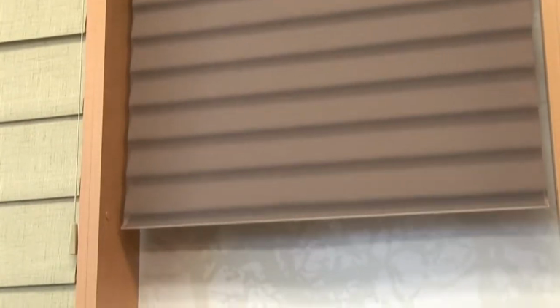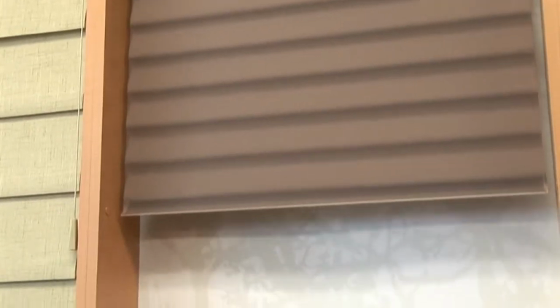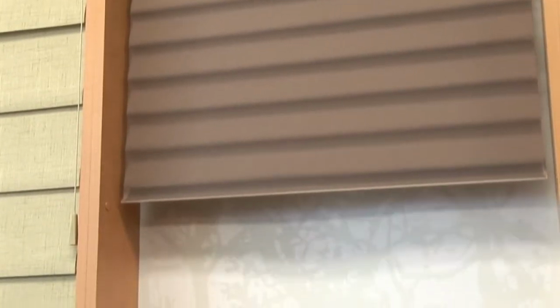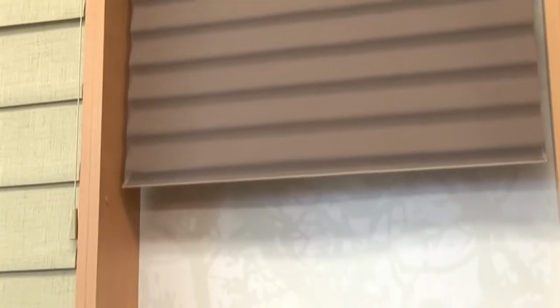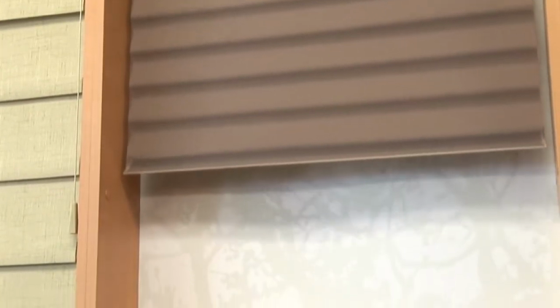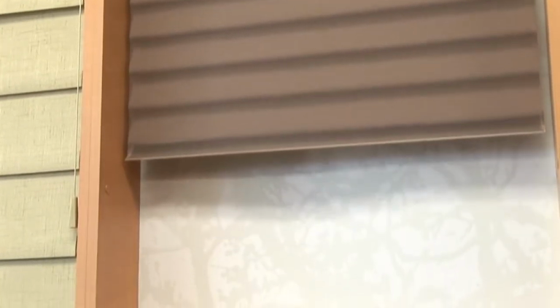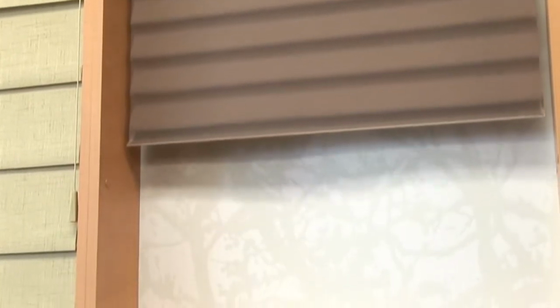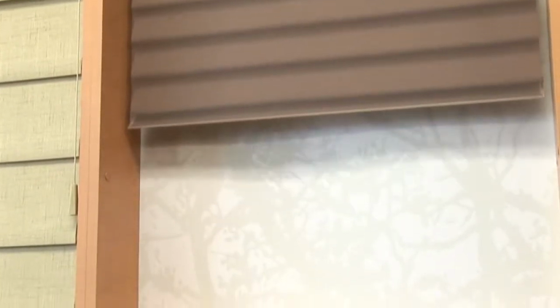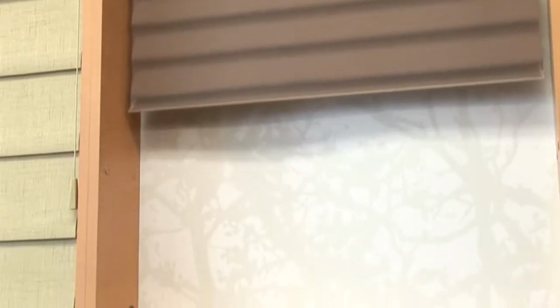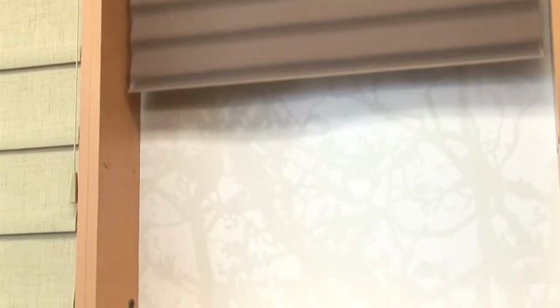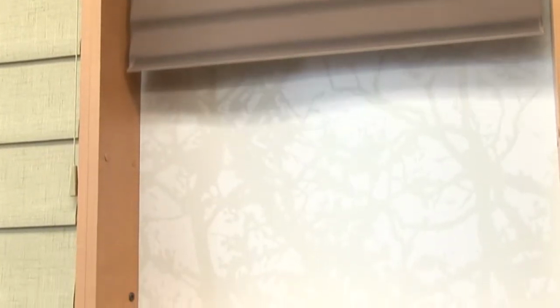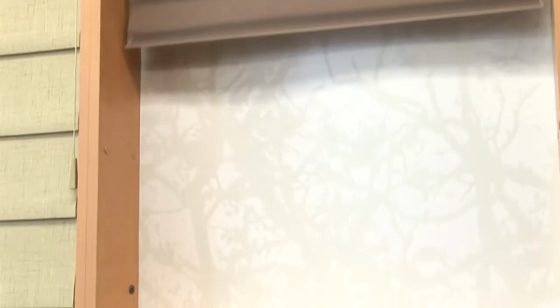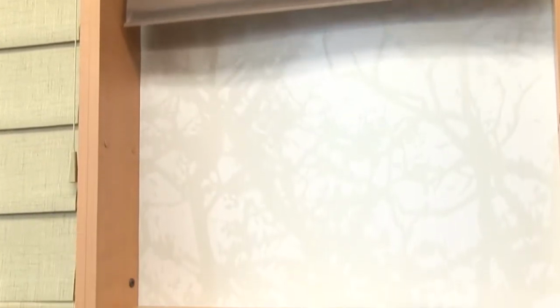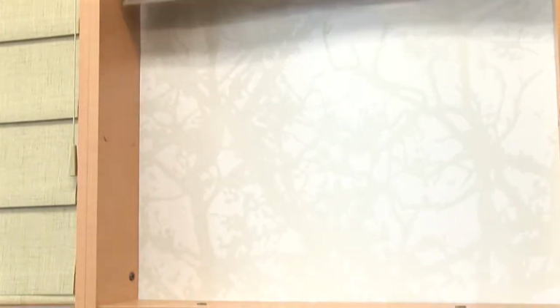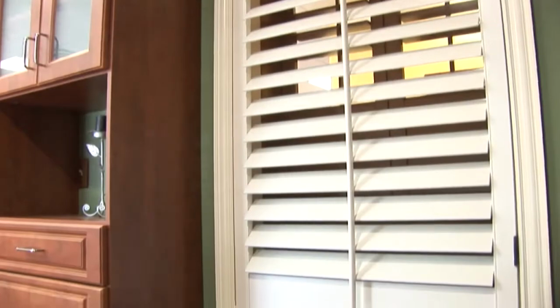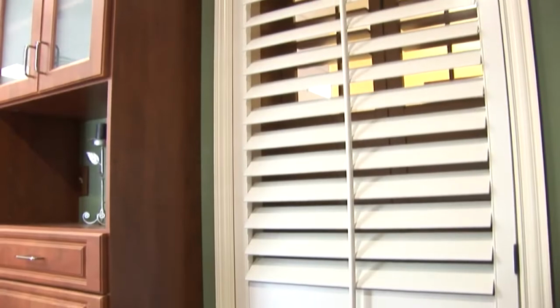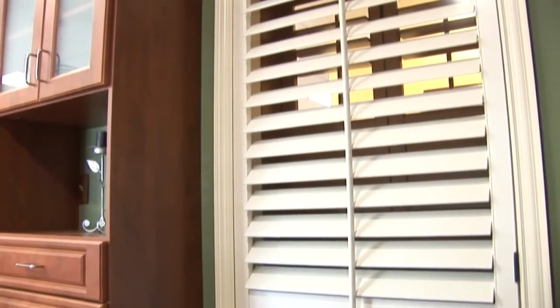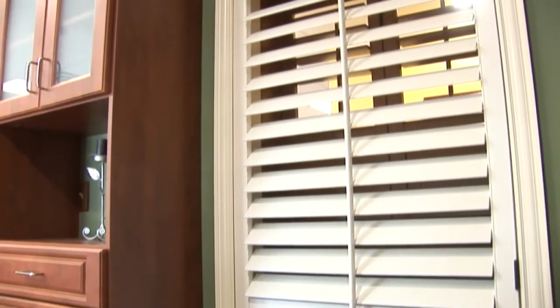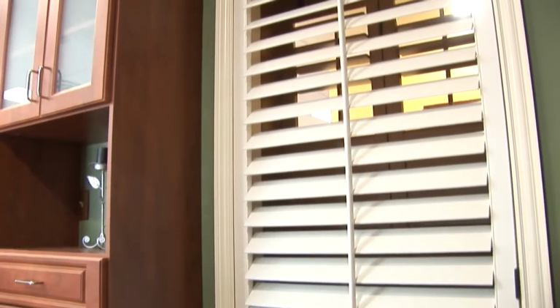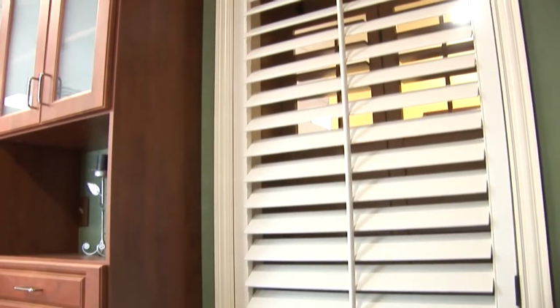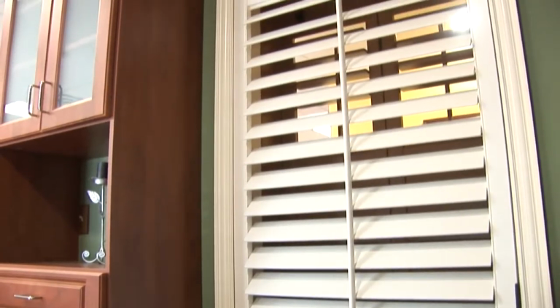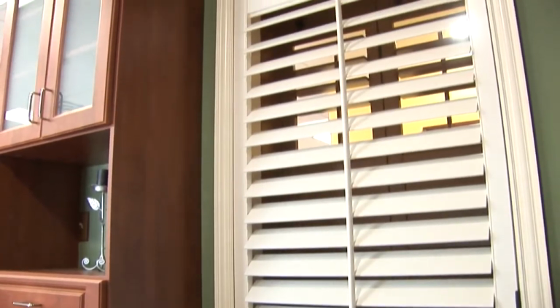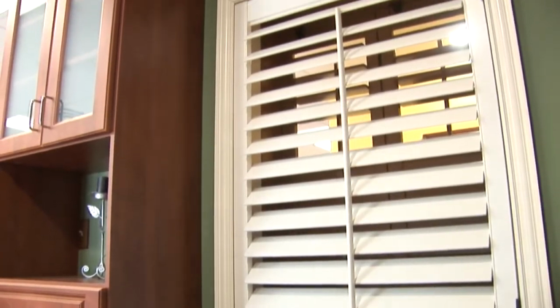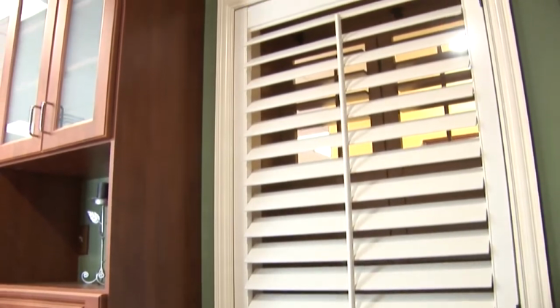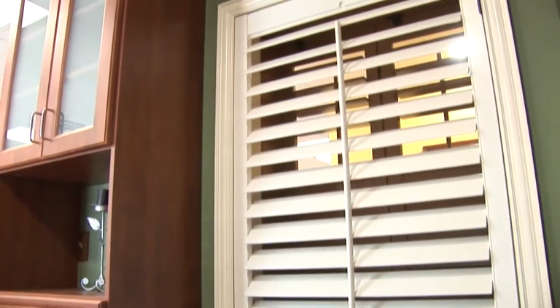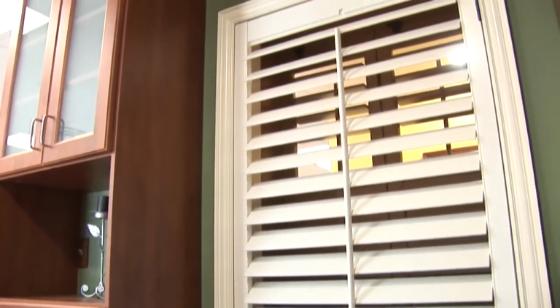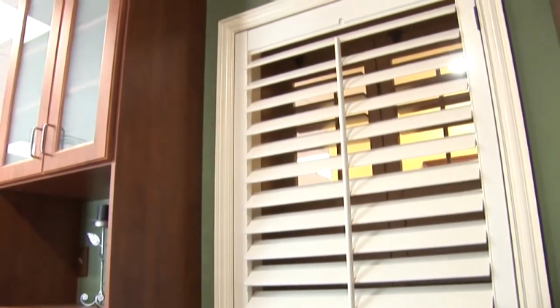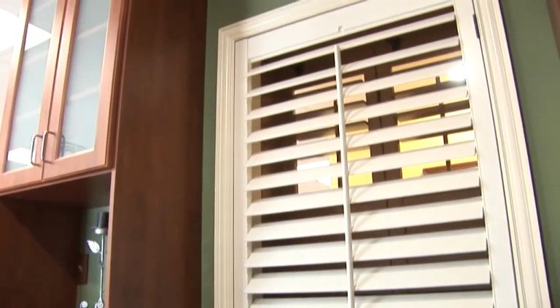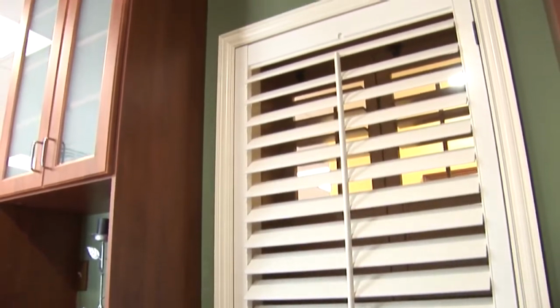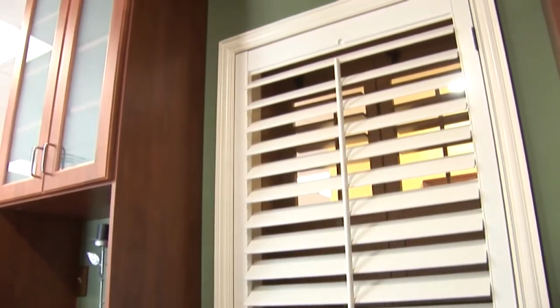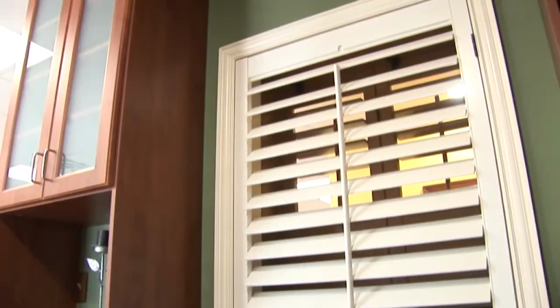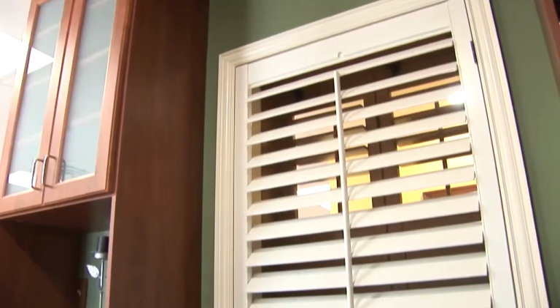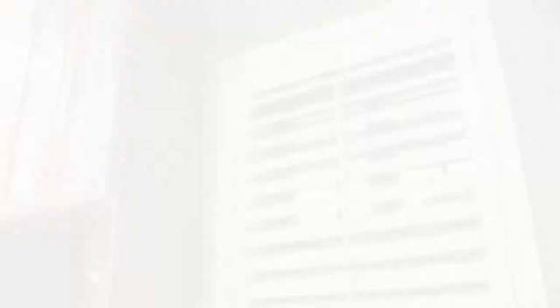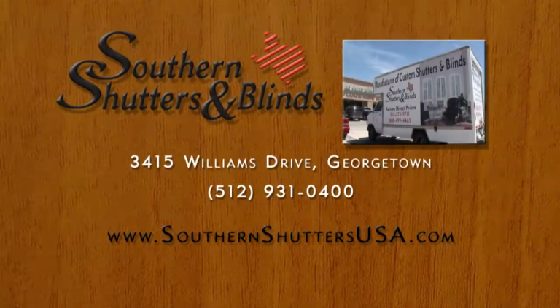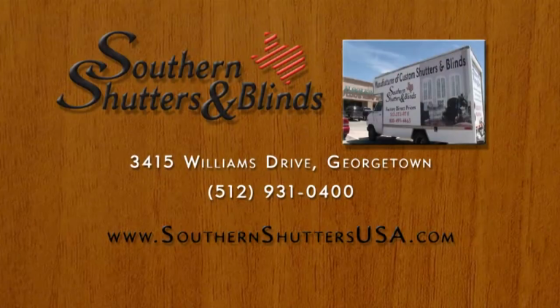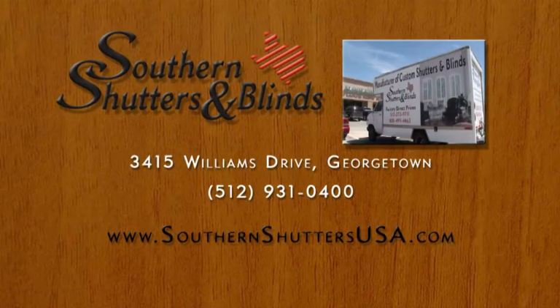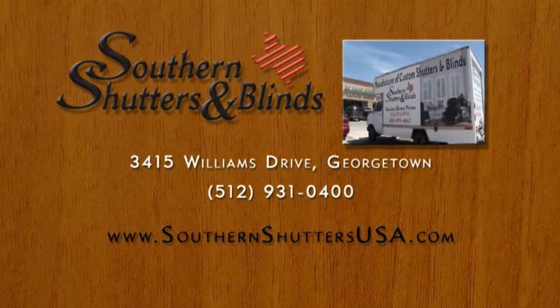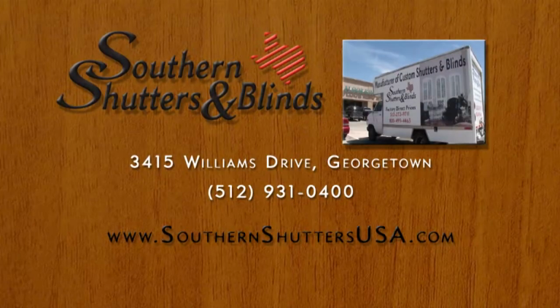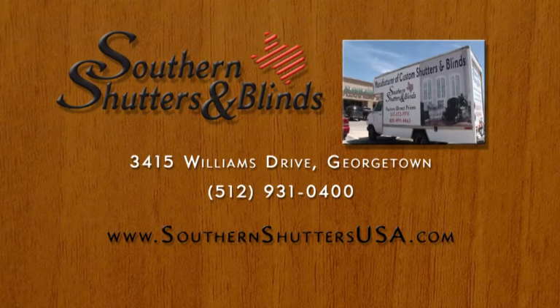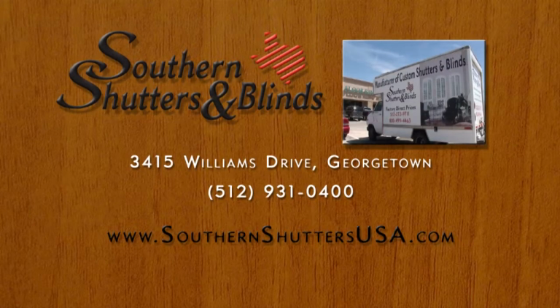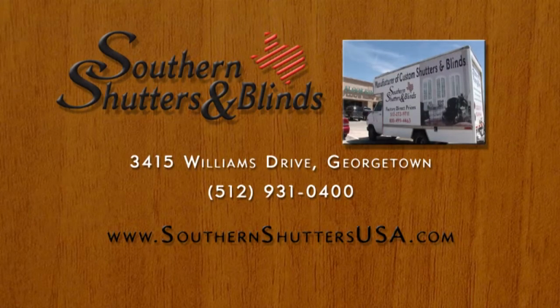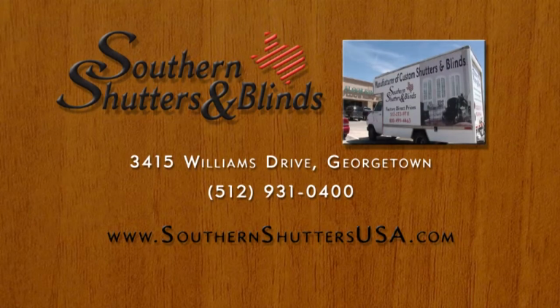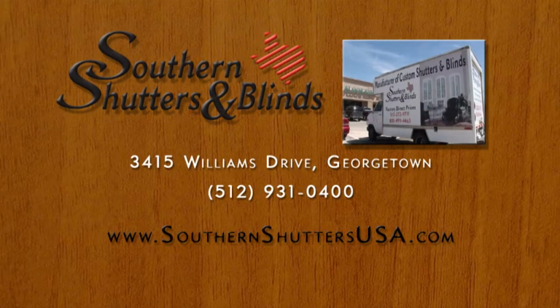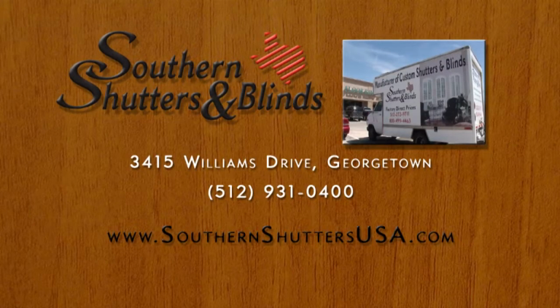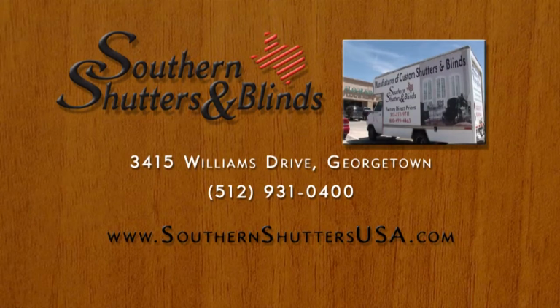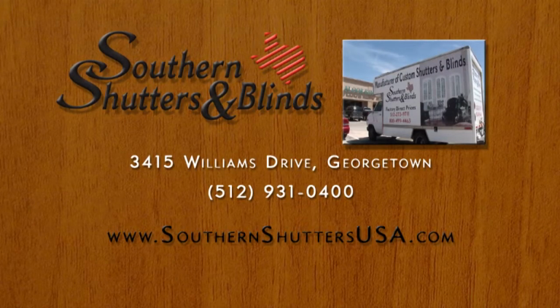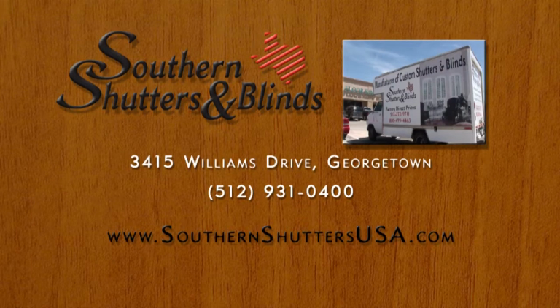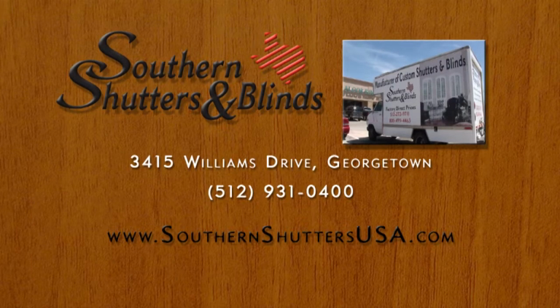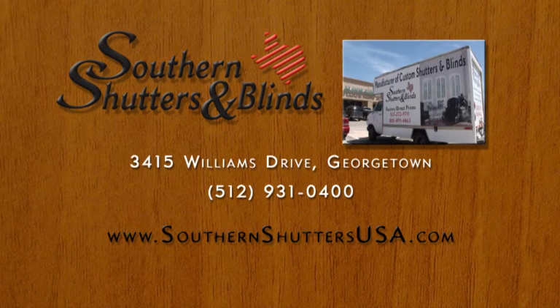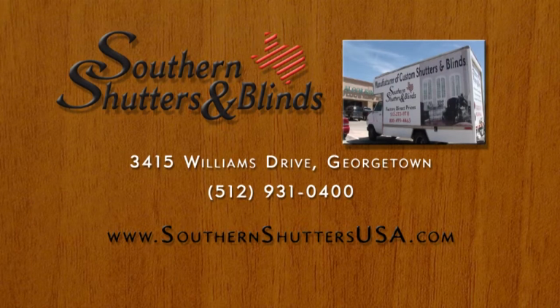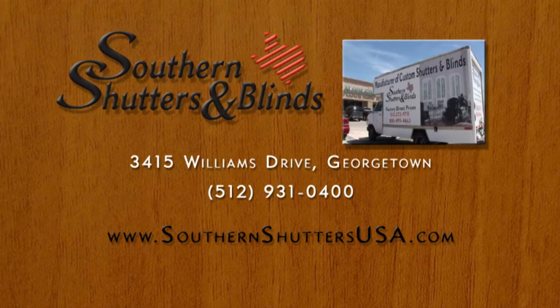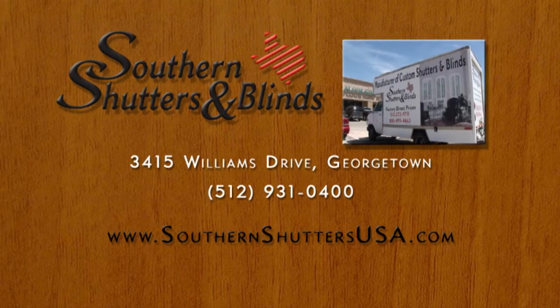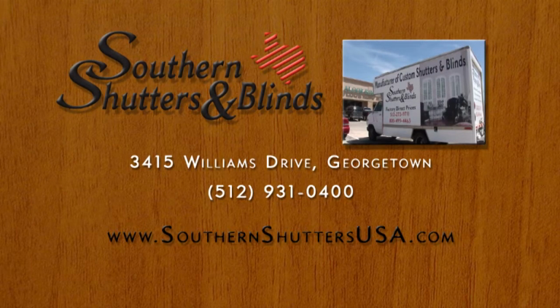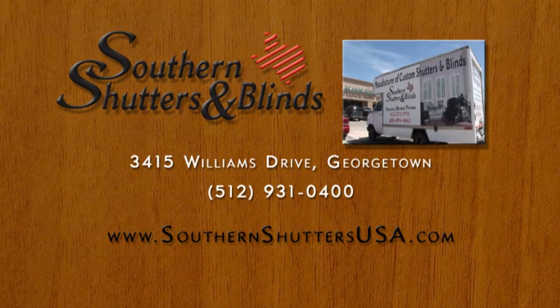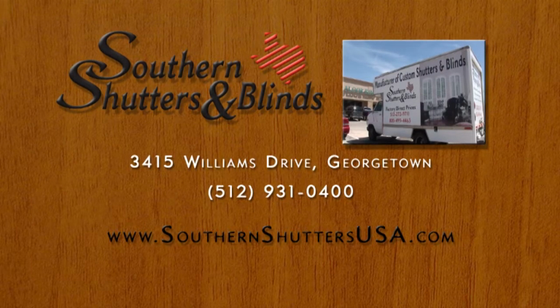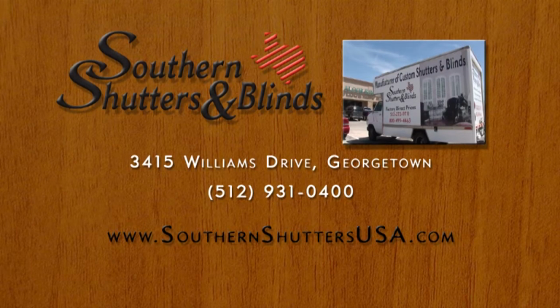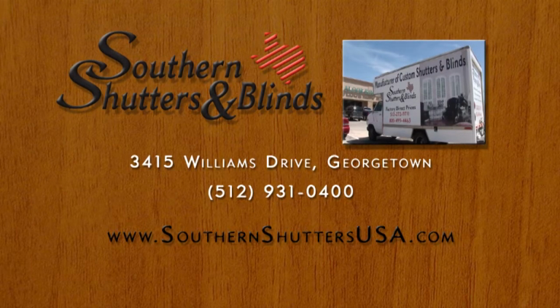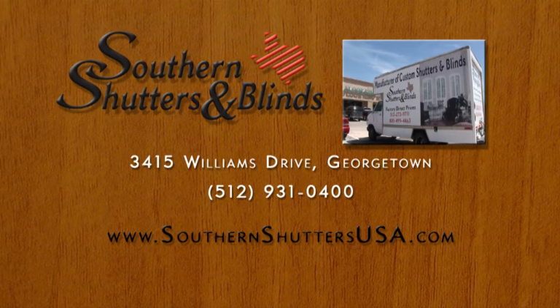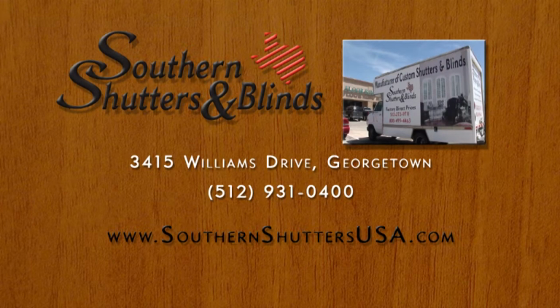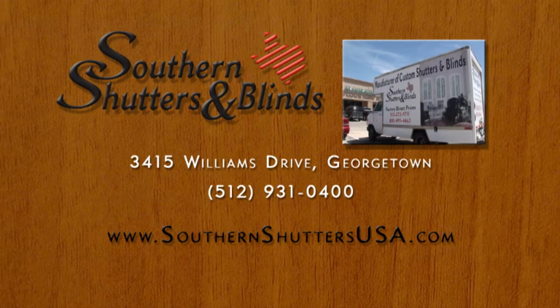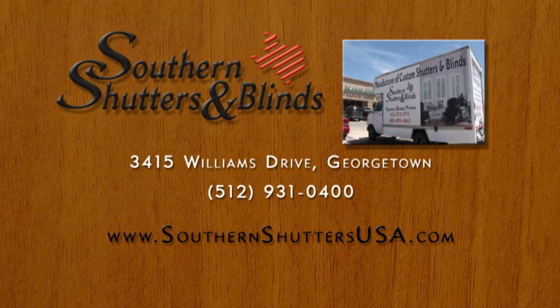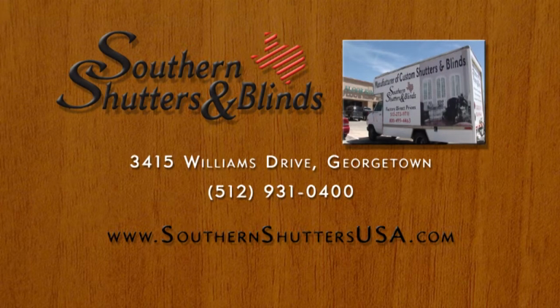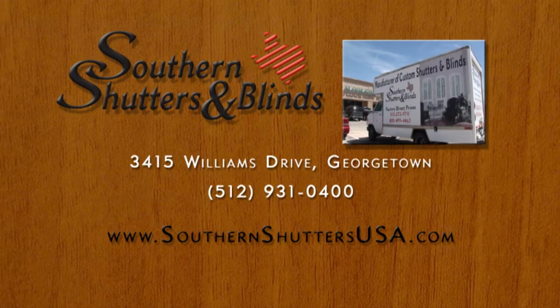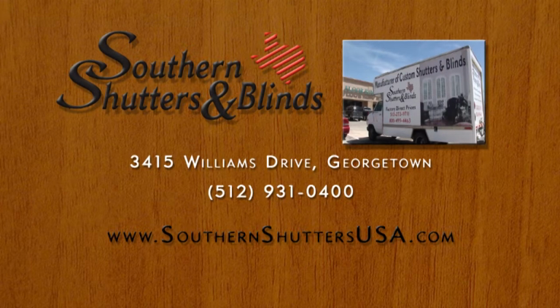Call for a free in-home consultation or come visit our showroom at 3415 Williams Drive in Georgetown.